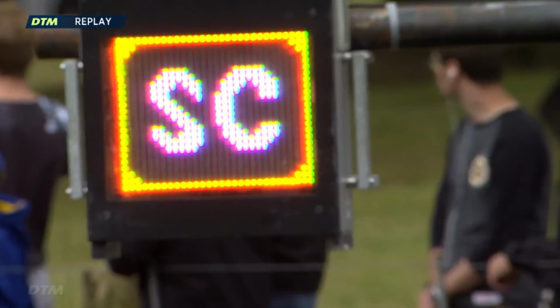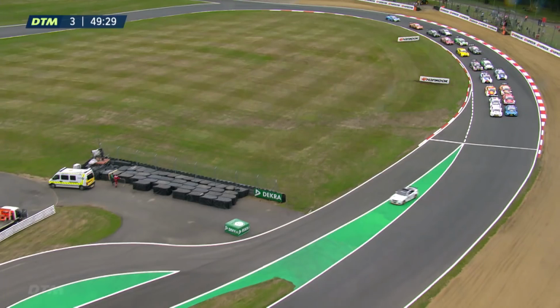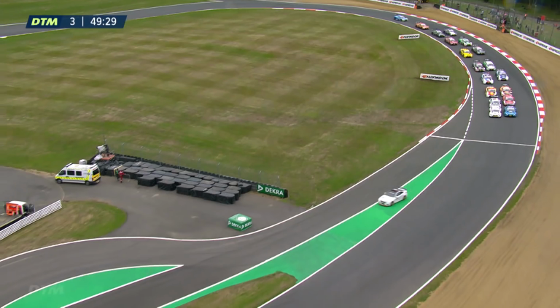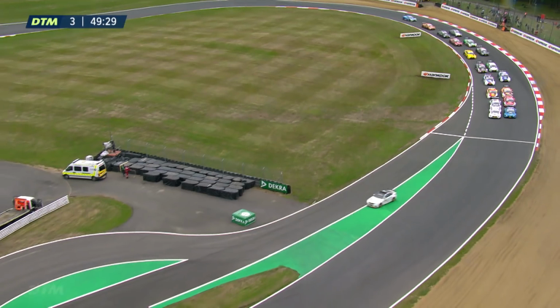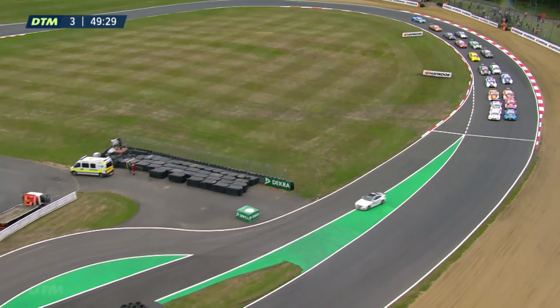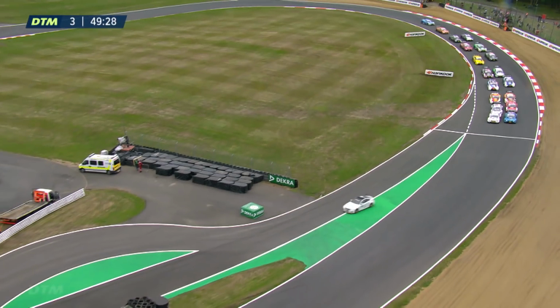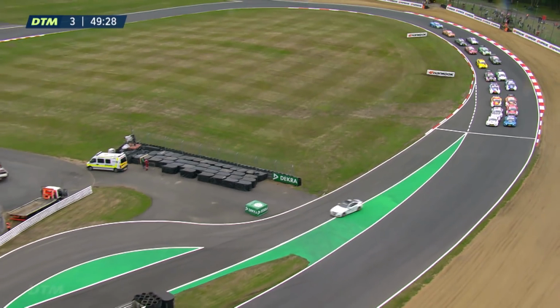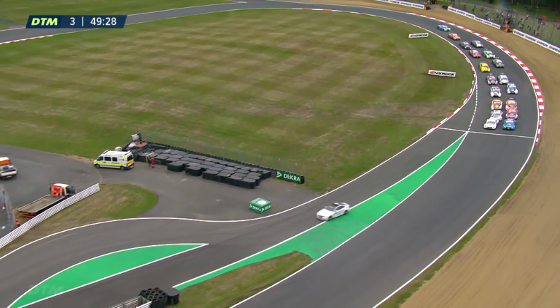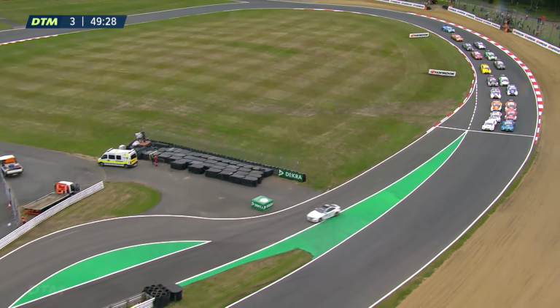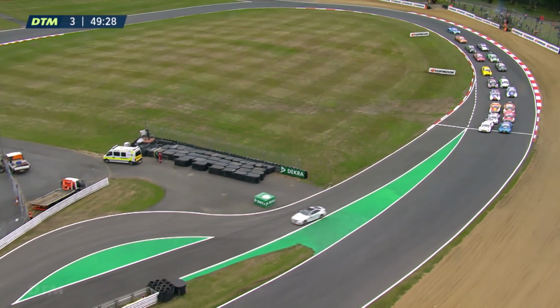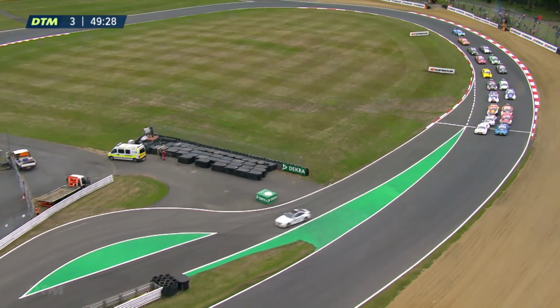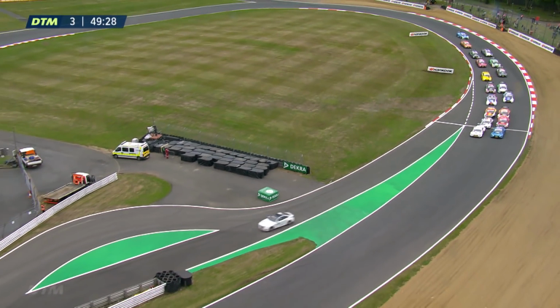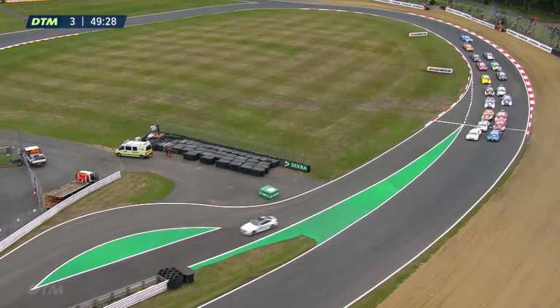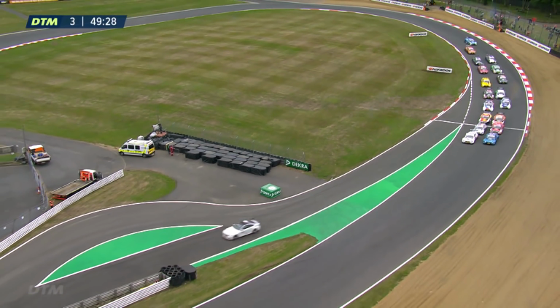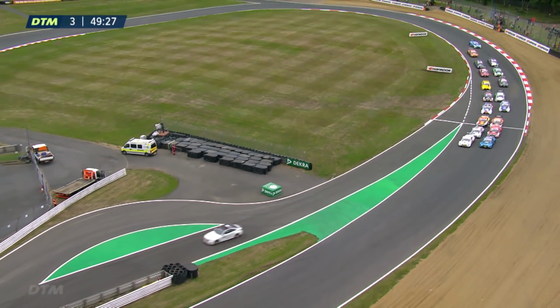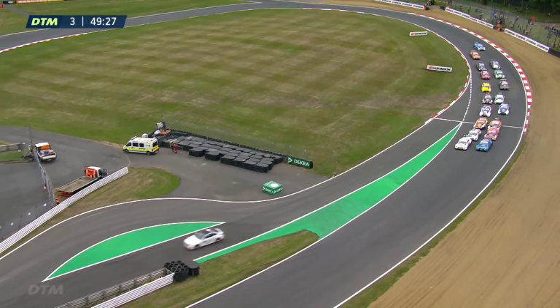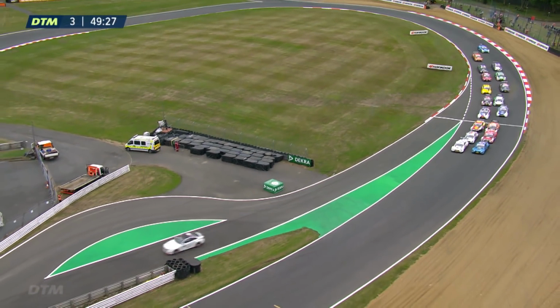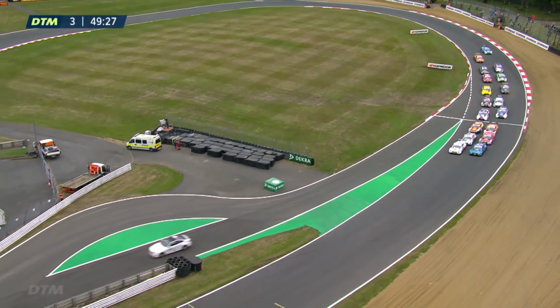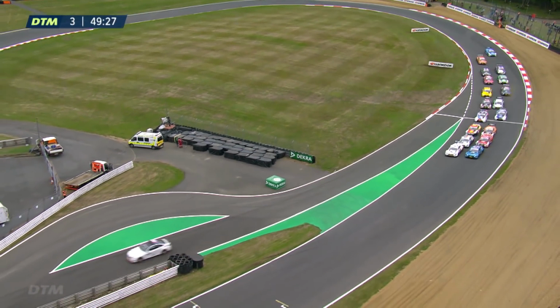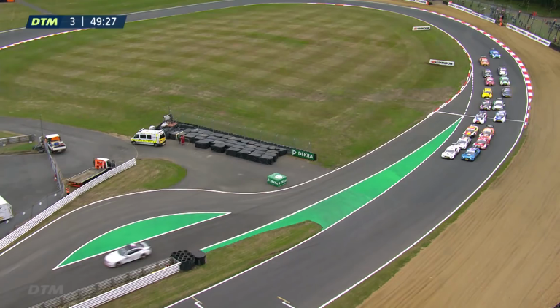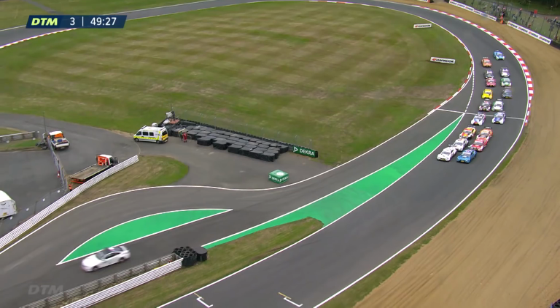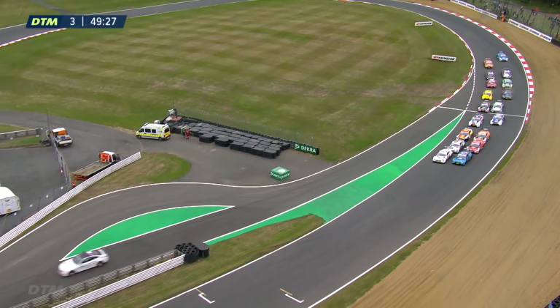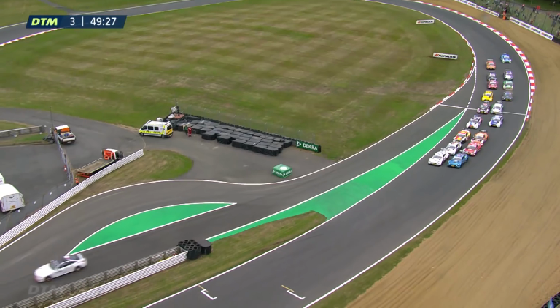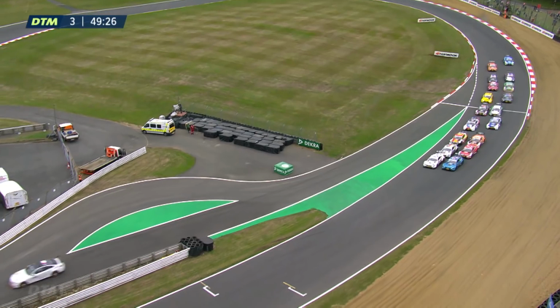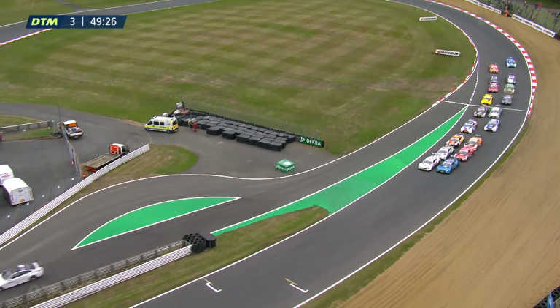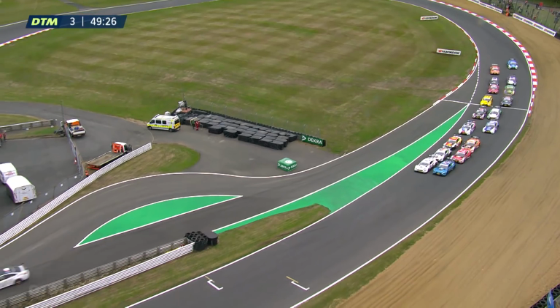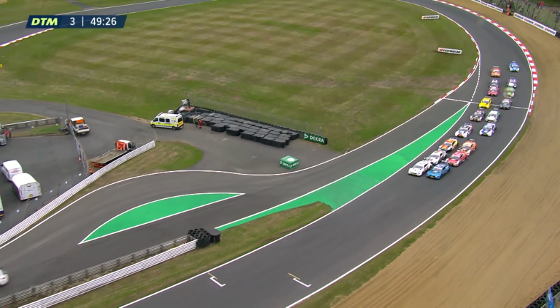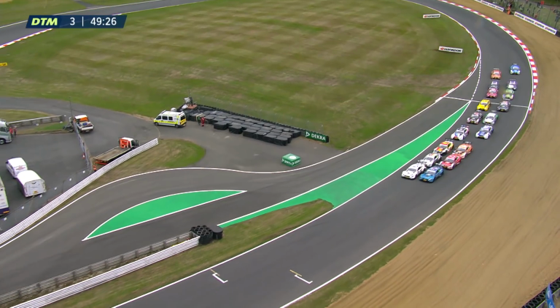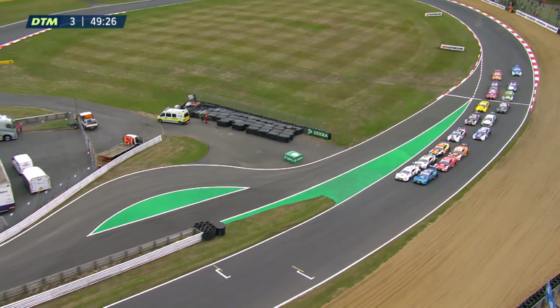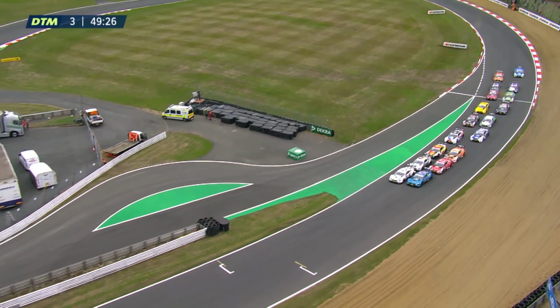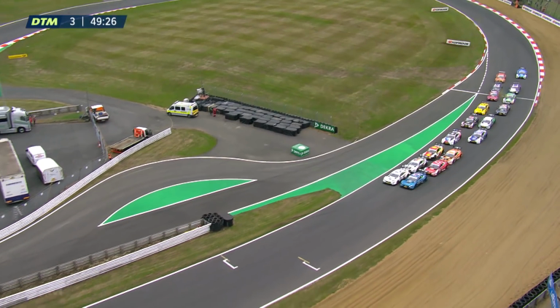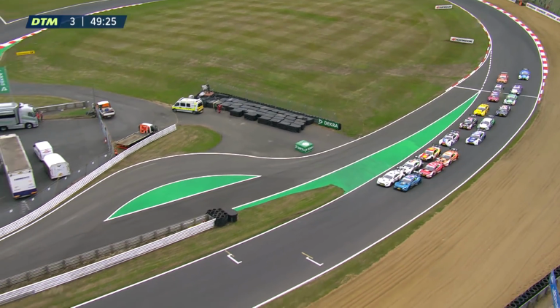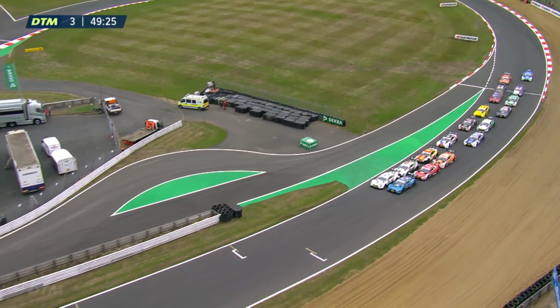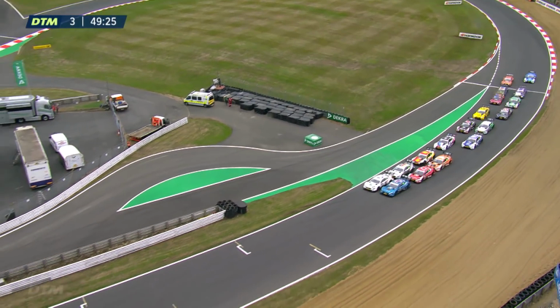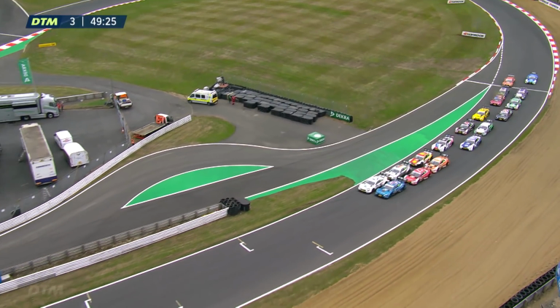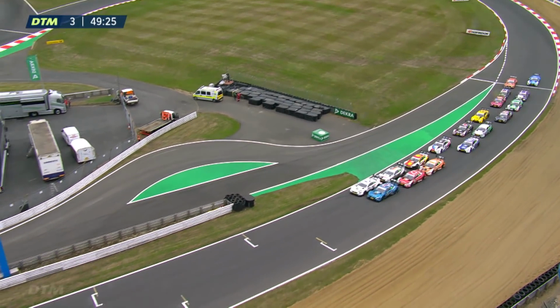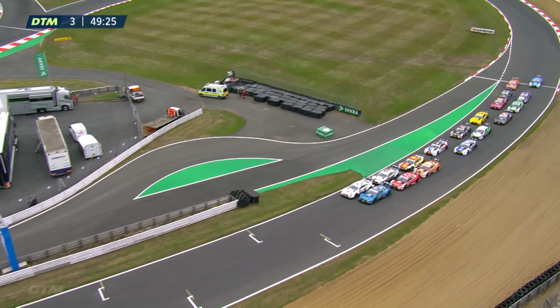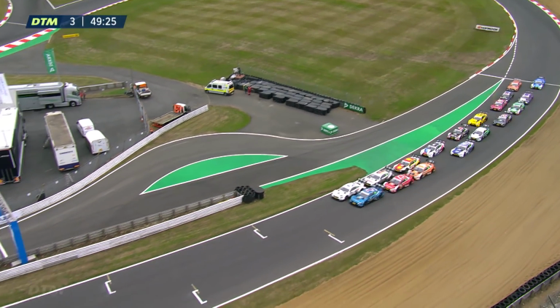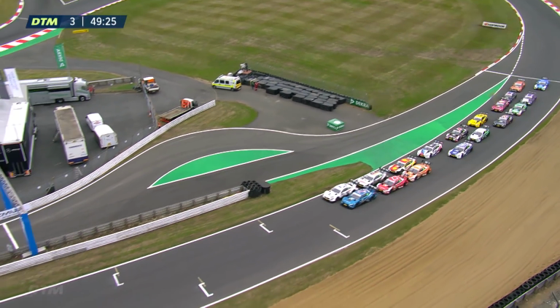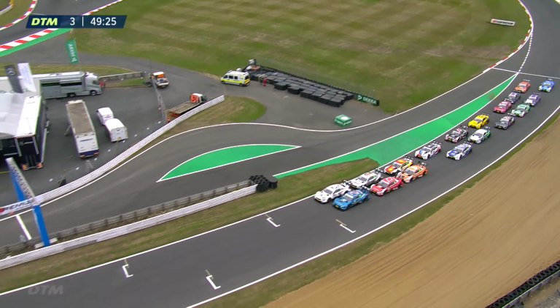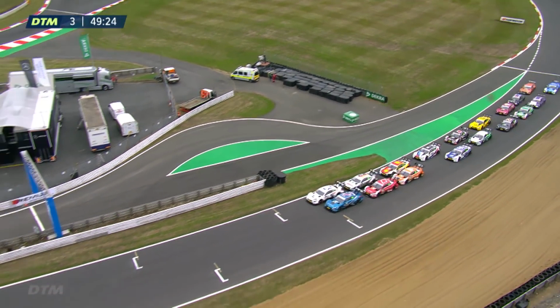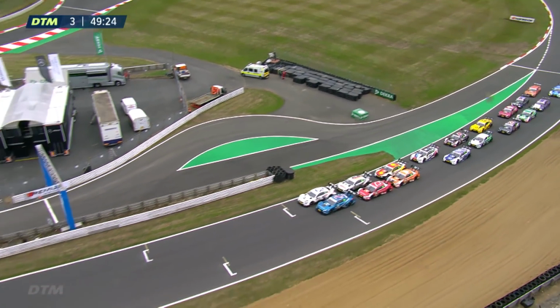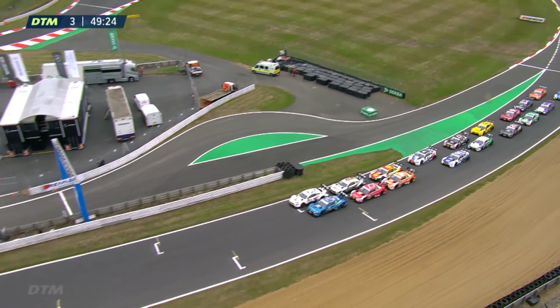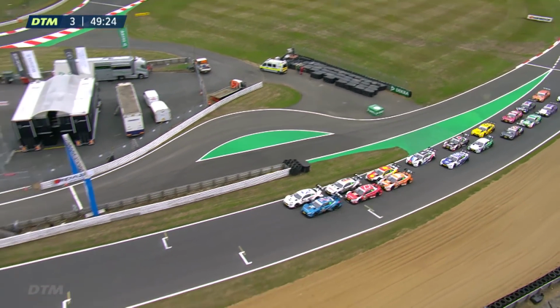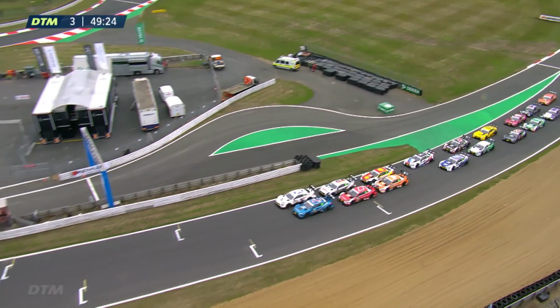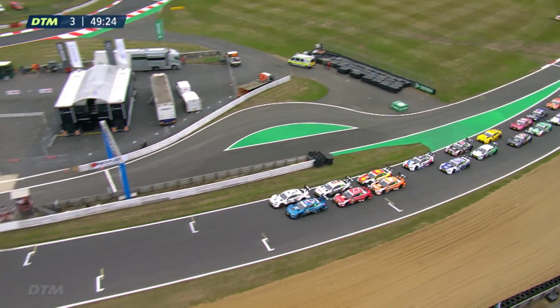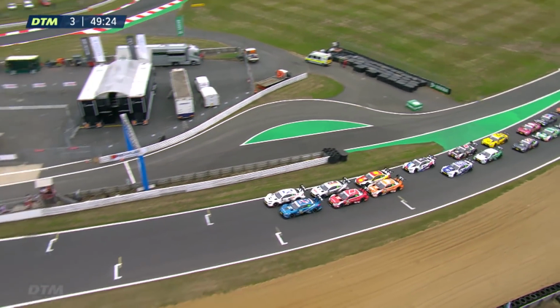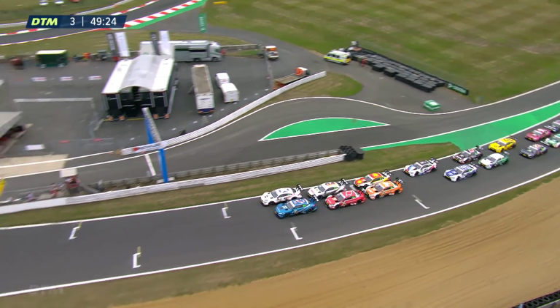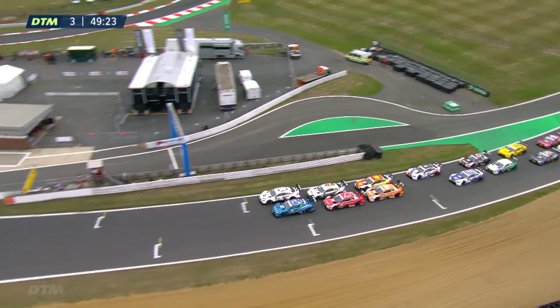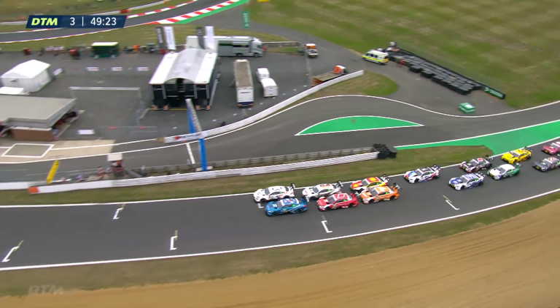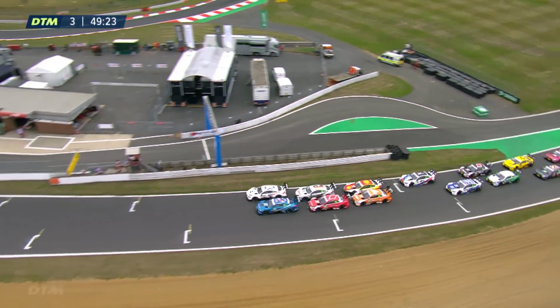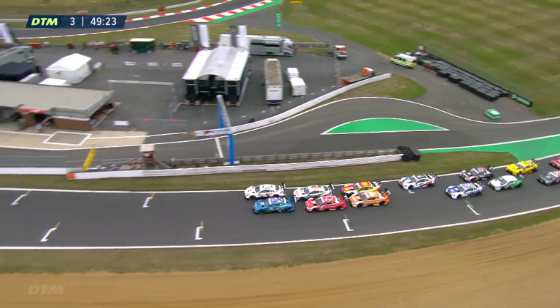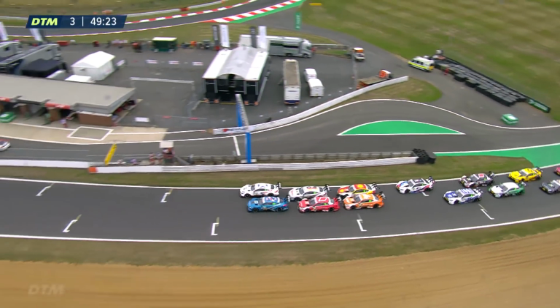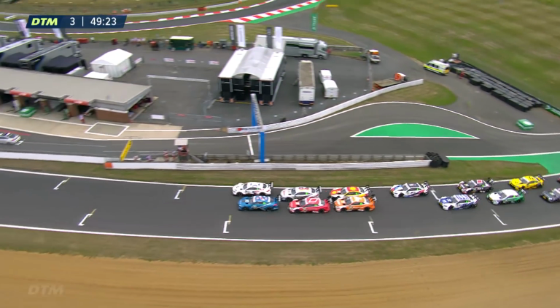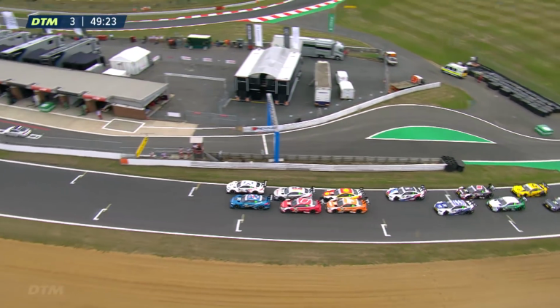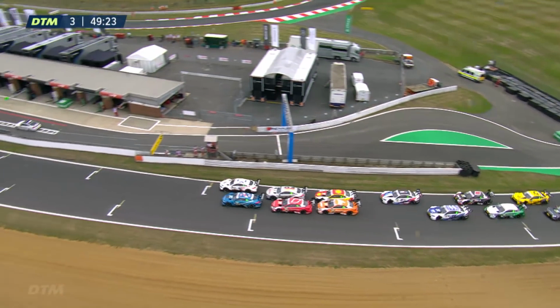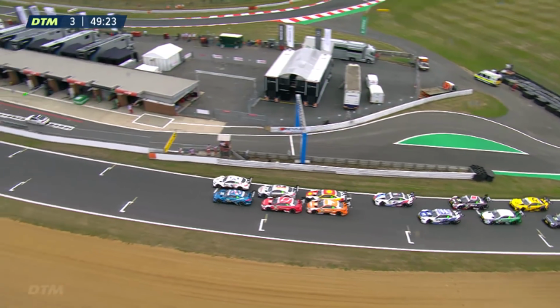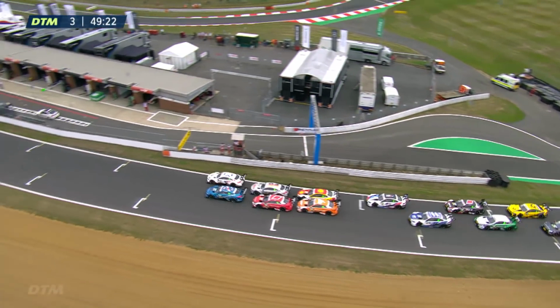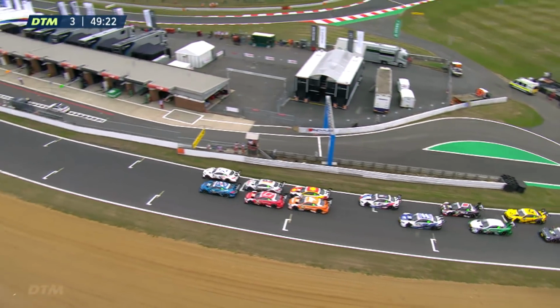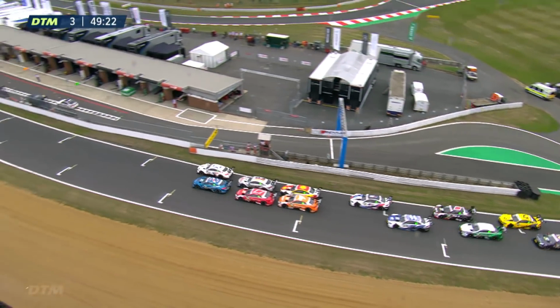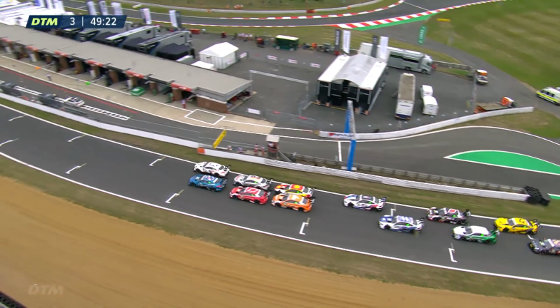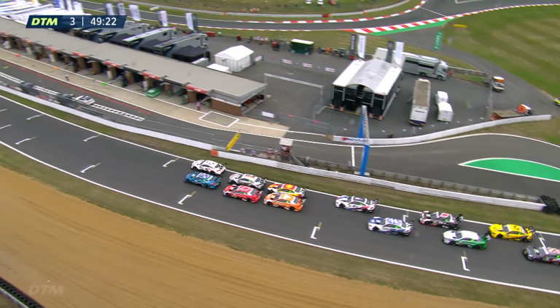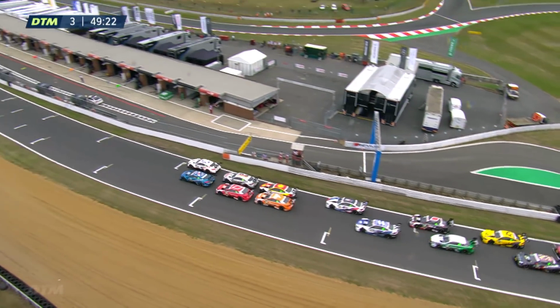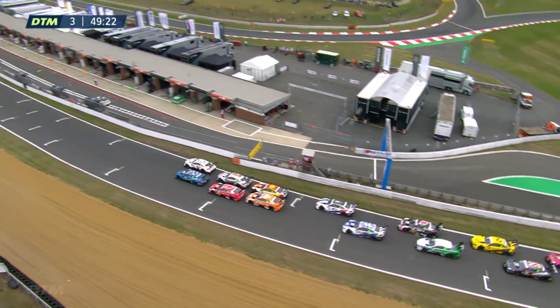This is one of the features we absolutely love about the DTM when it comes to the restarts. We go side by side for an Indy style restart.